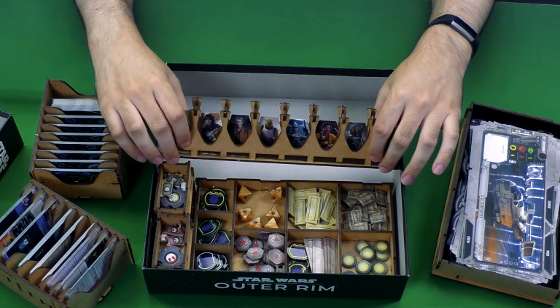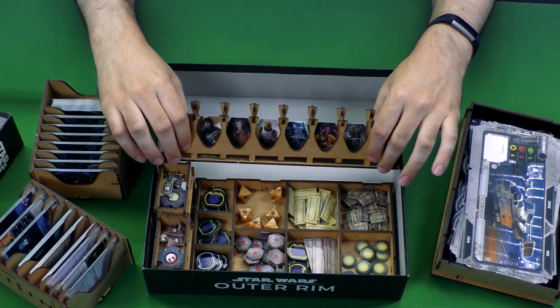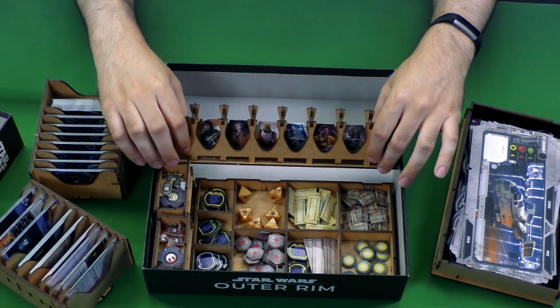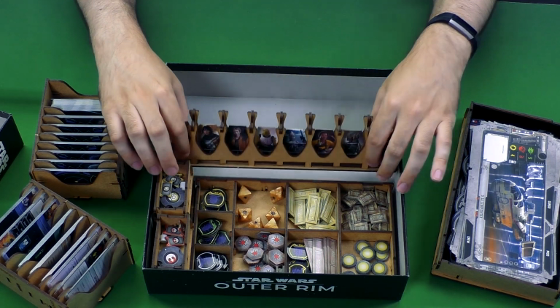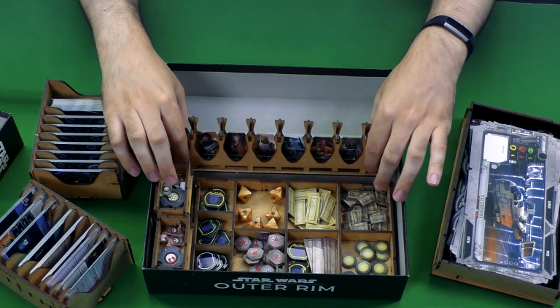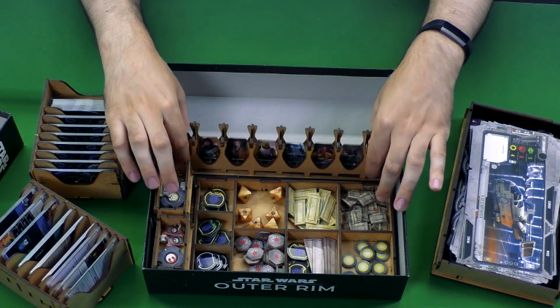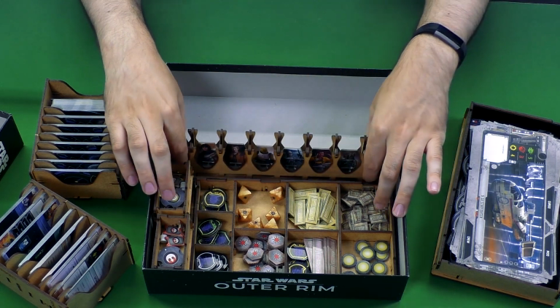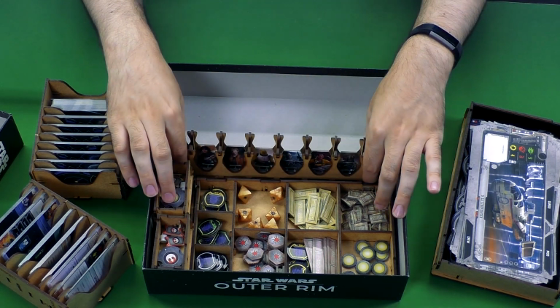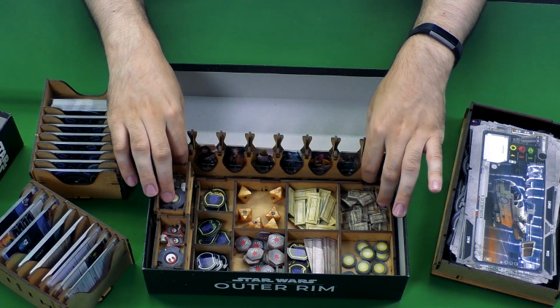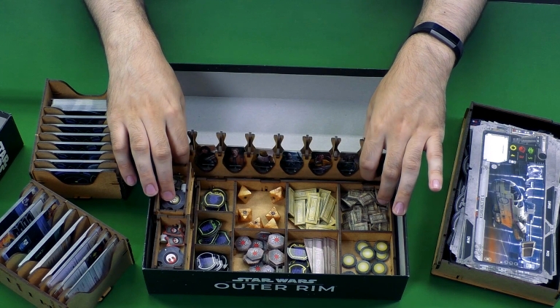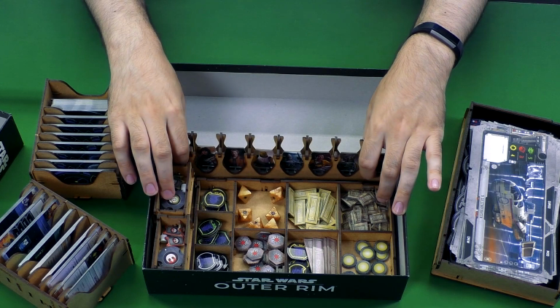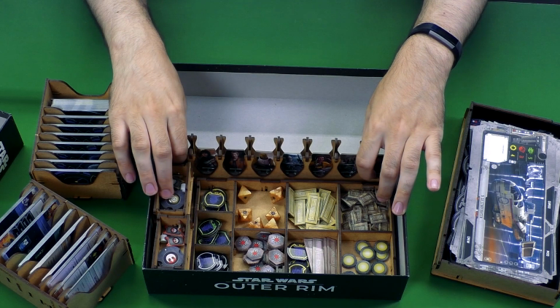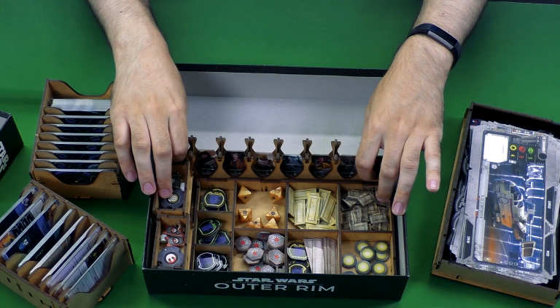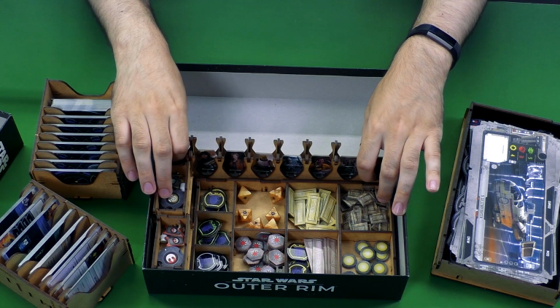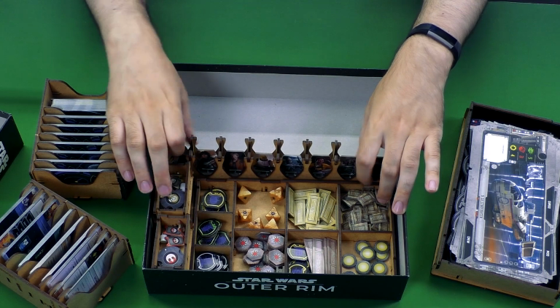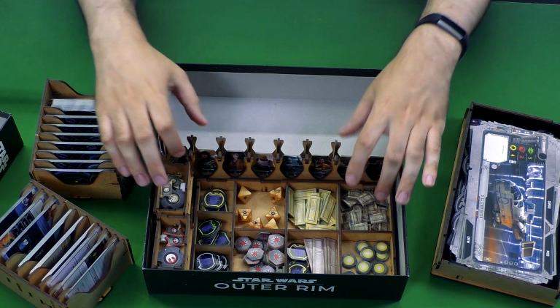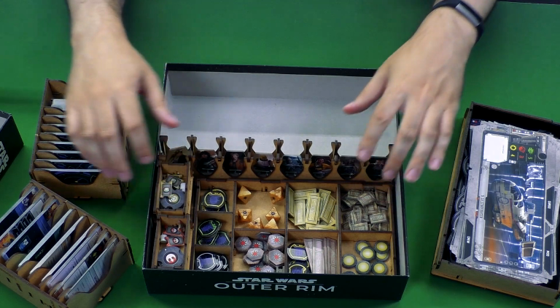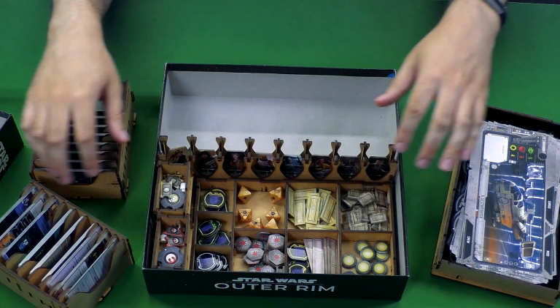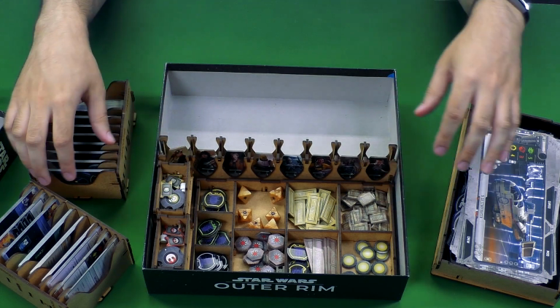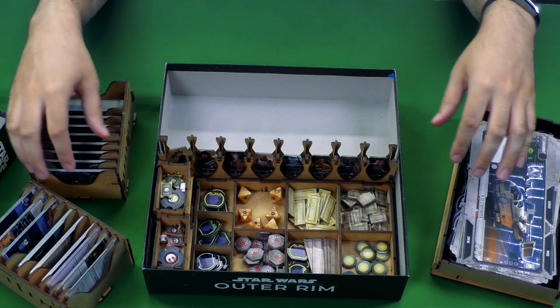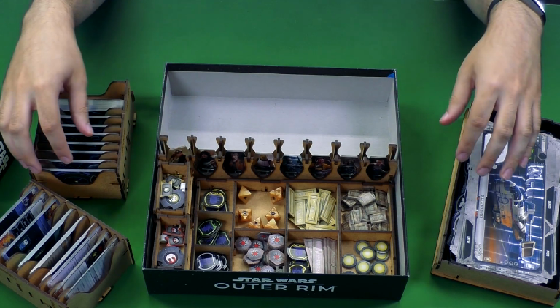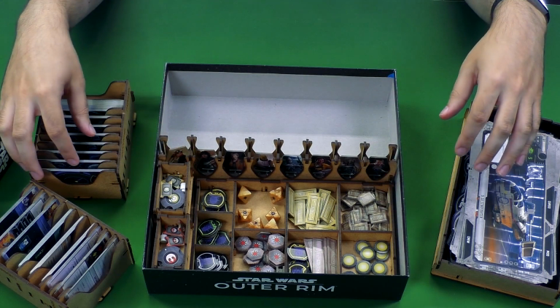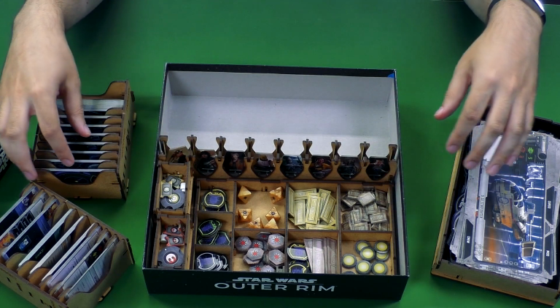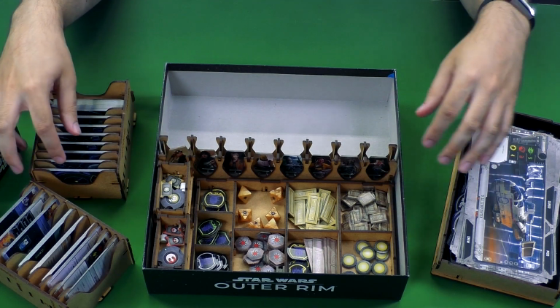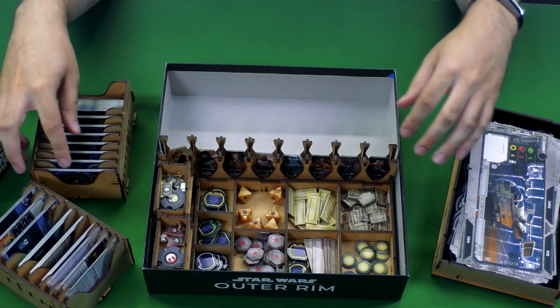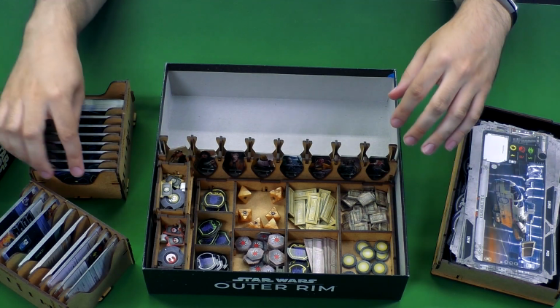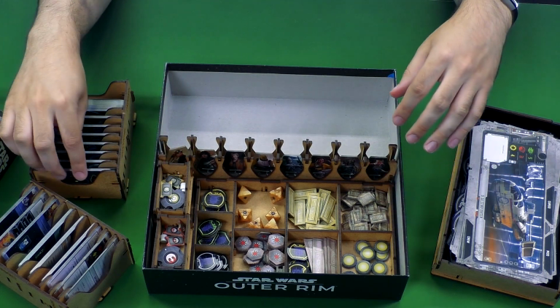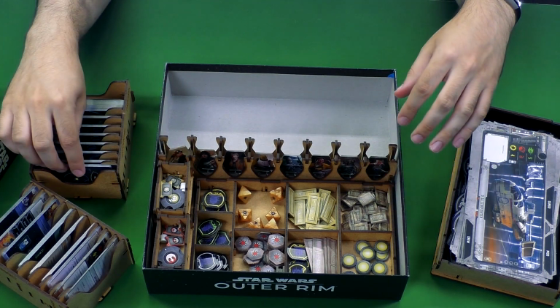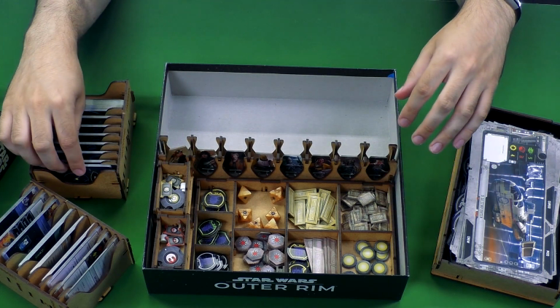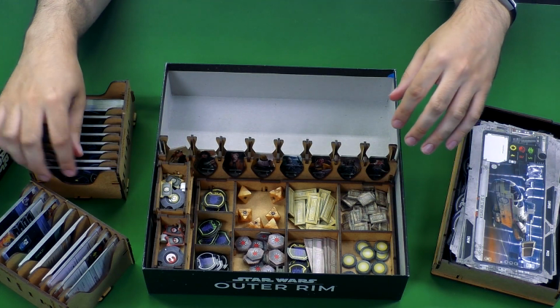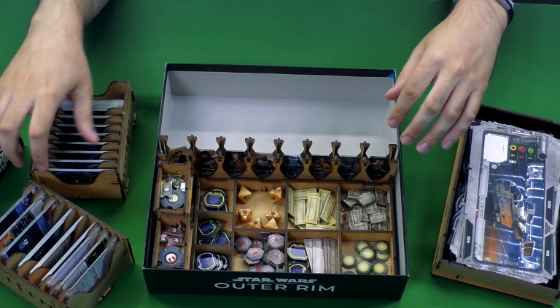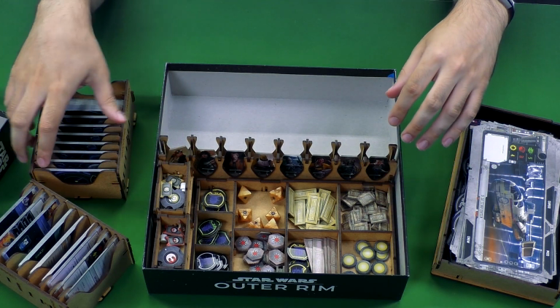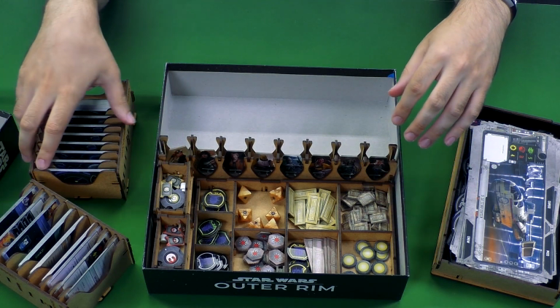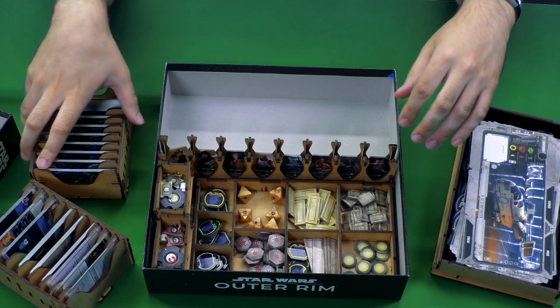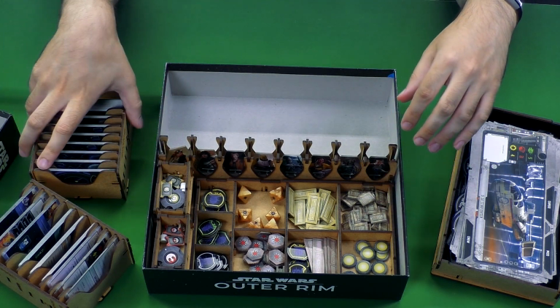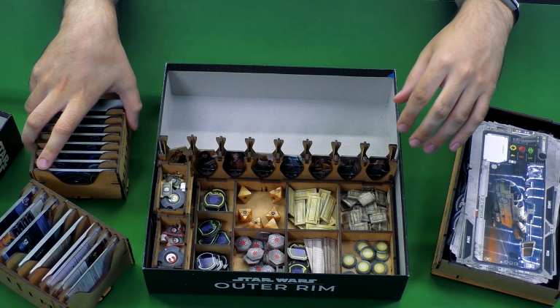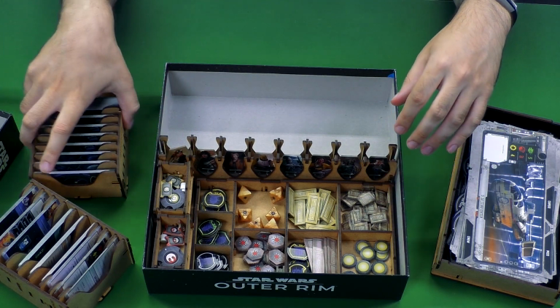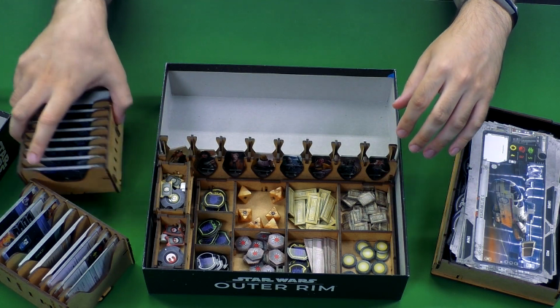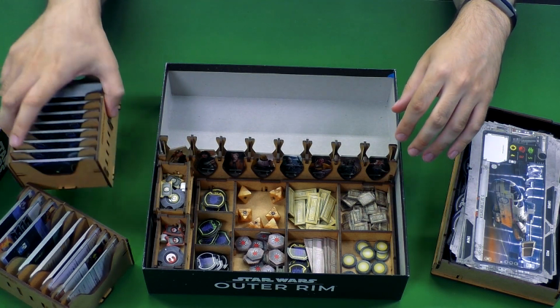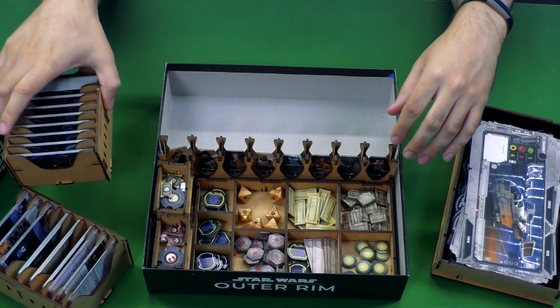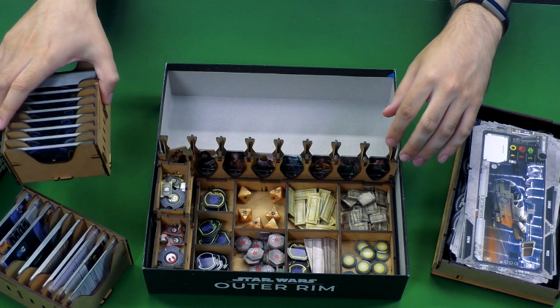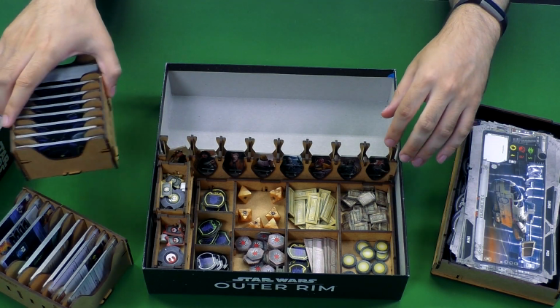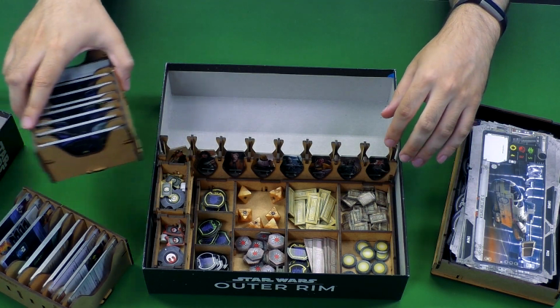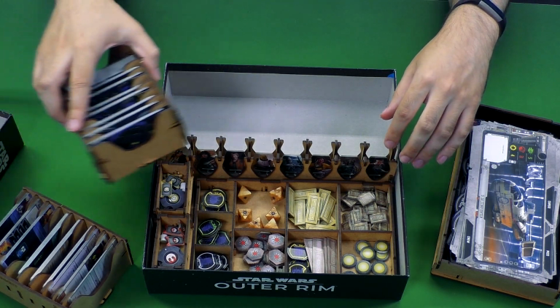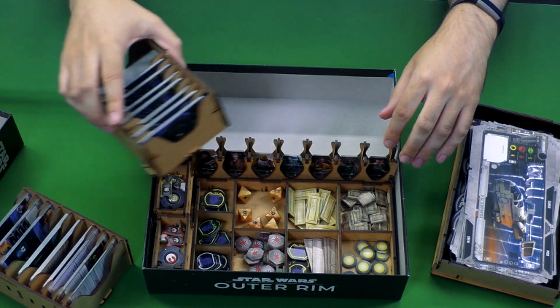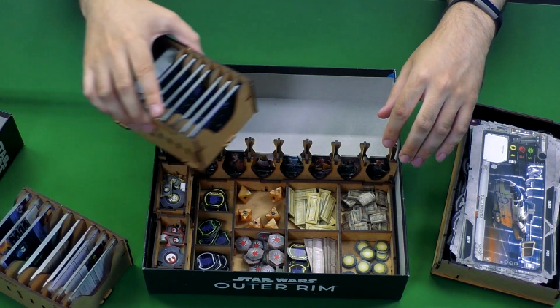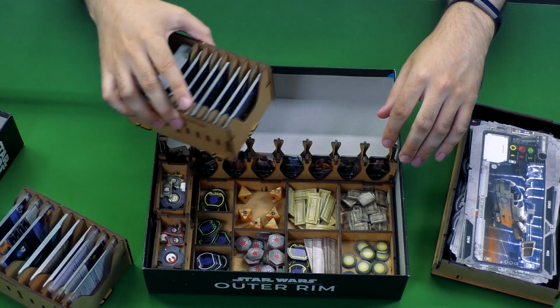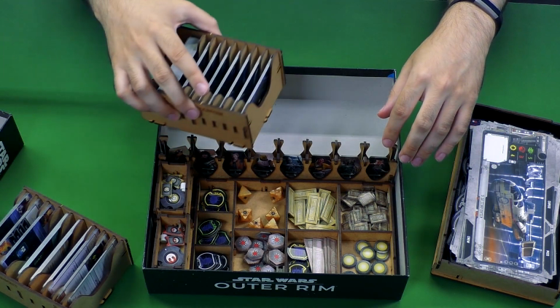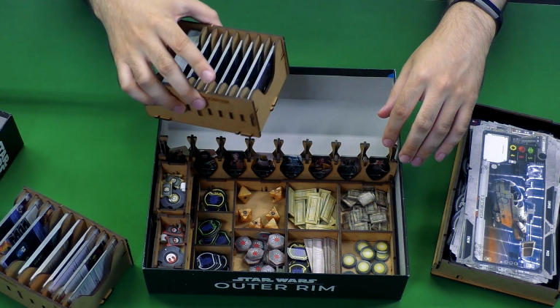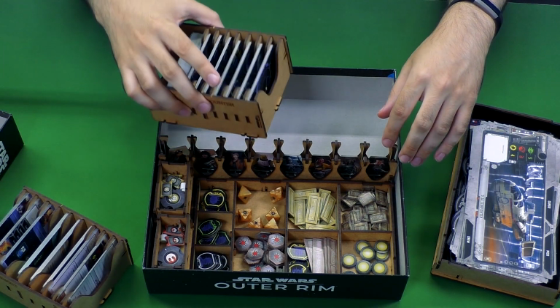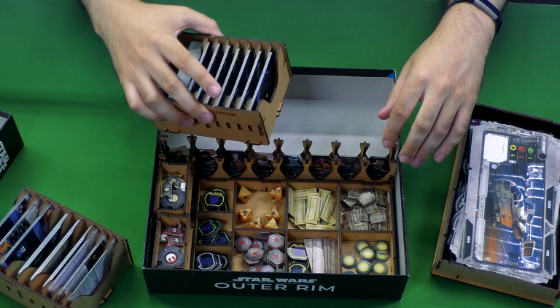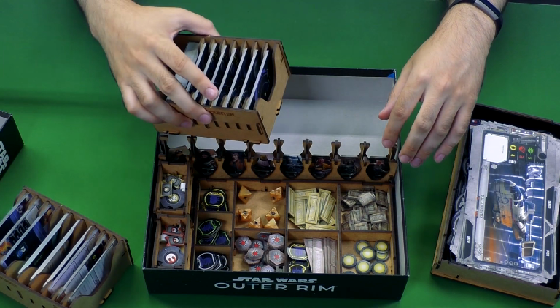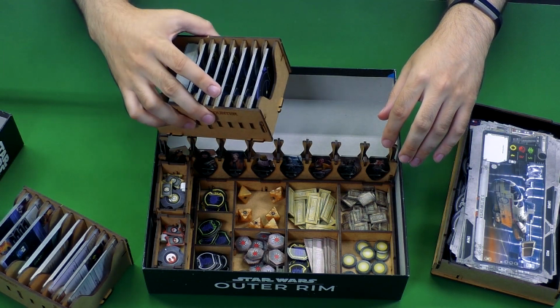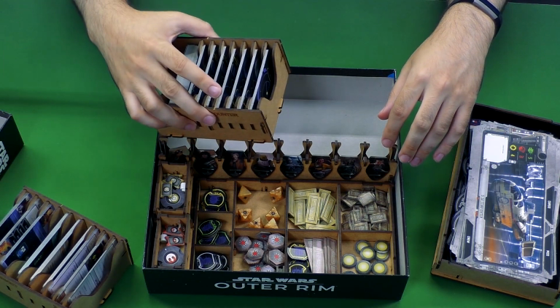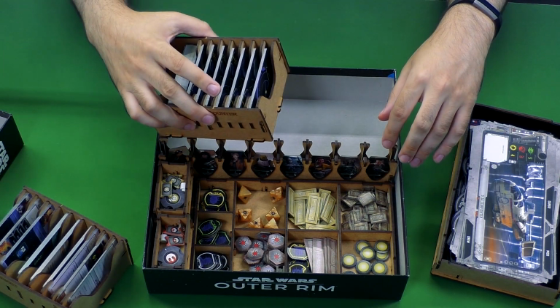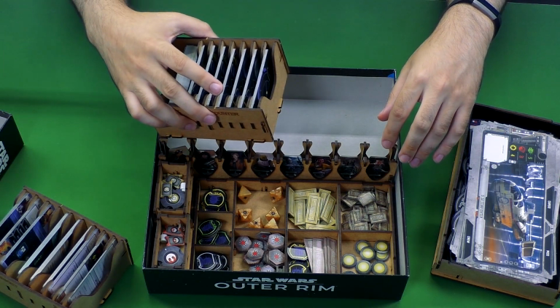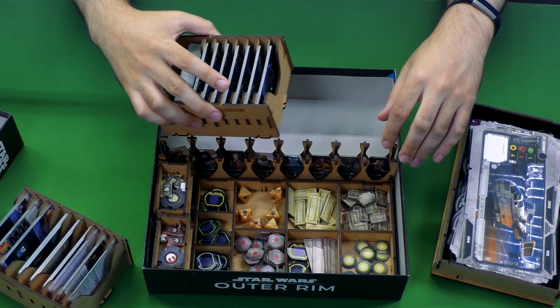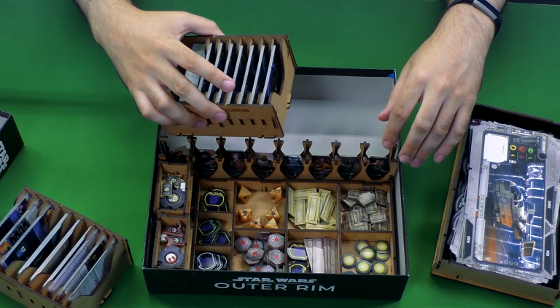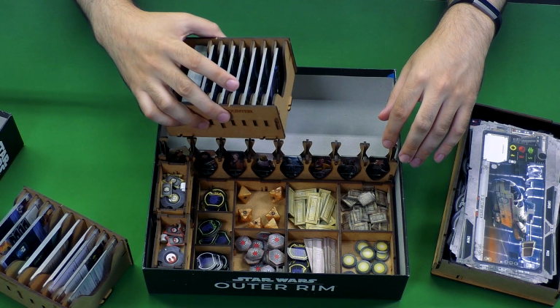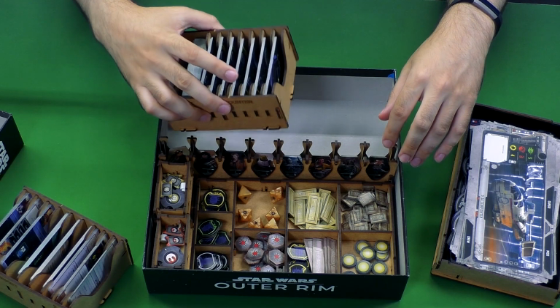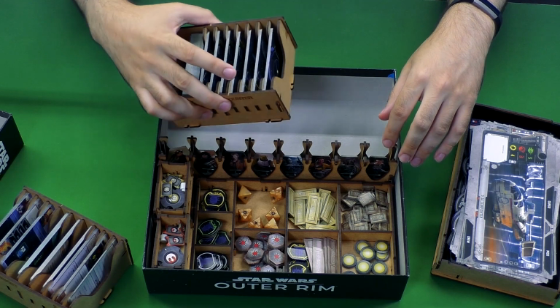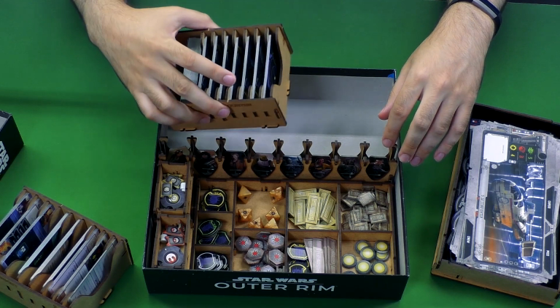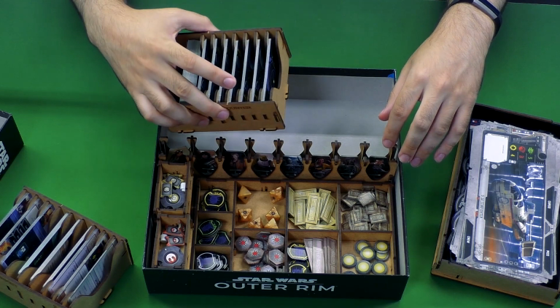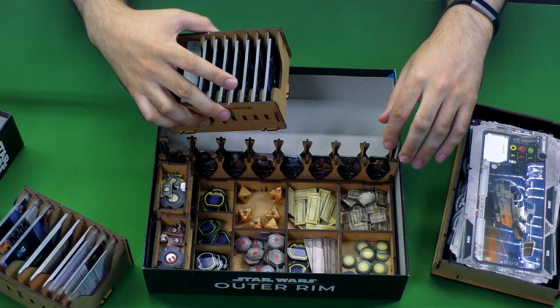Everything, as you can see, fits well into this. My cards are not sleeved, but this will fit sleeved cards as well.